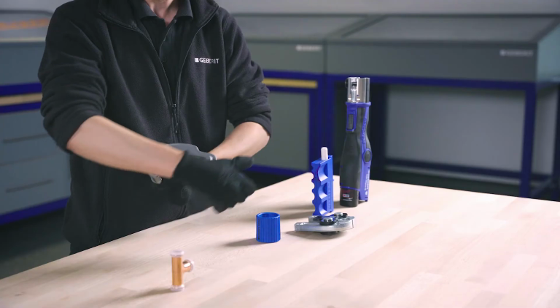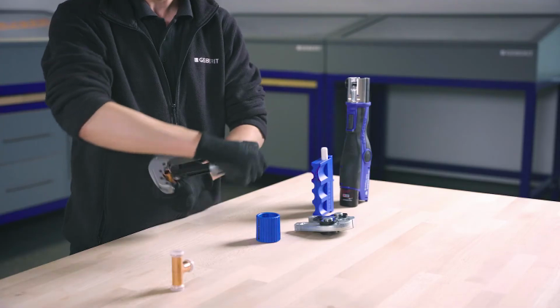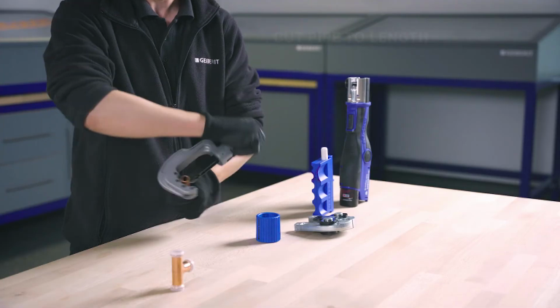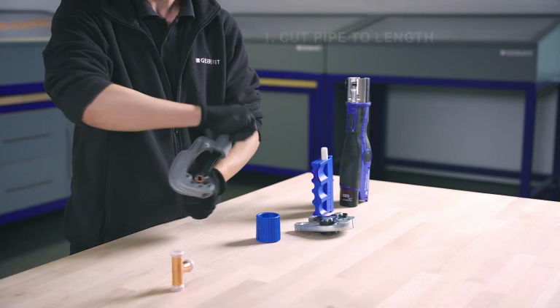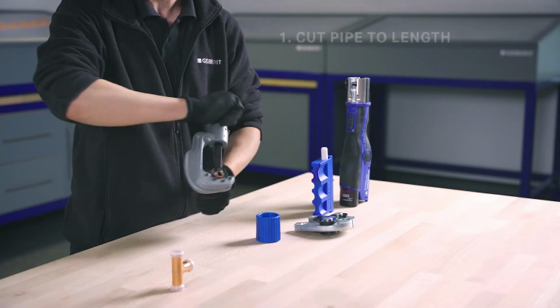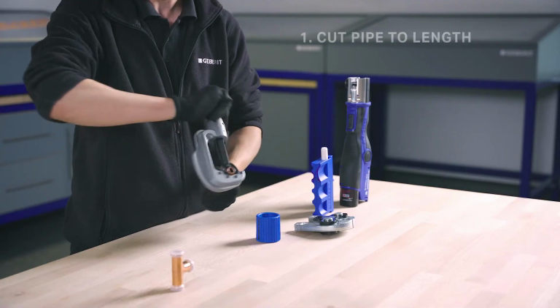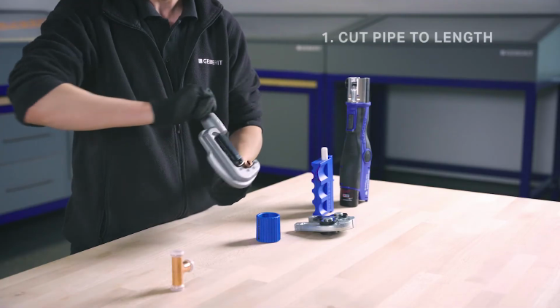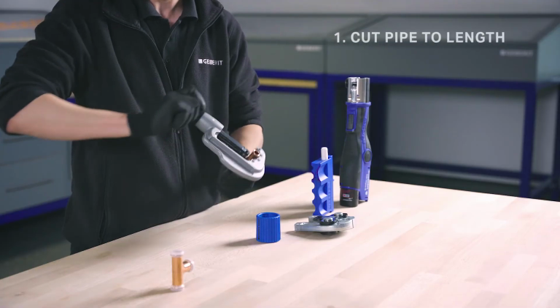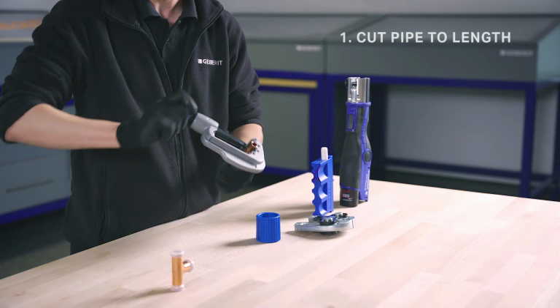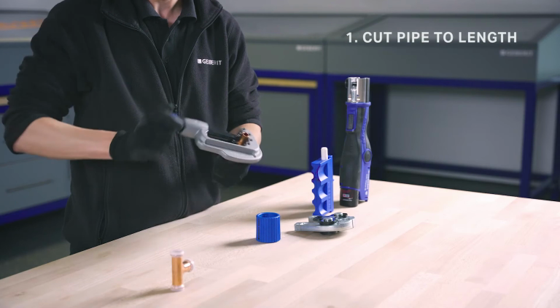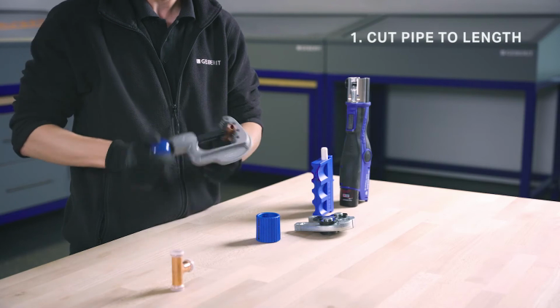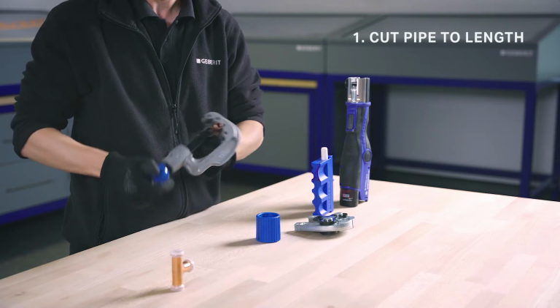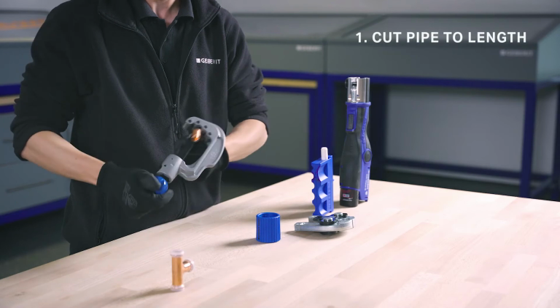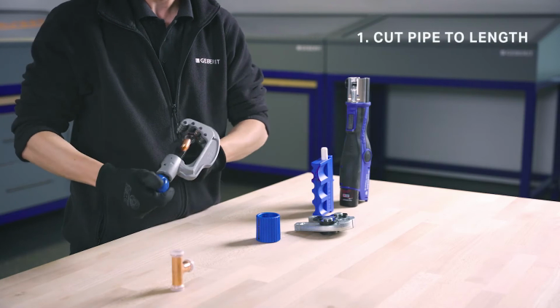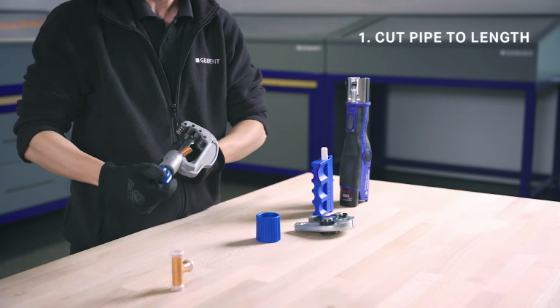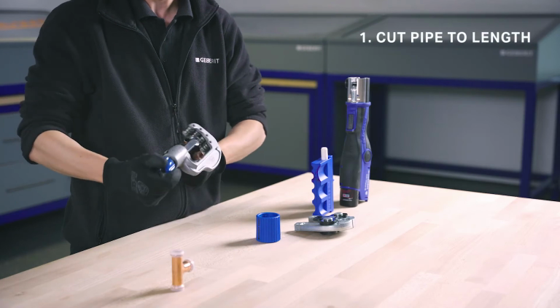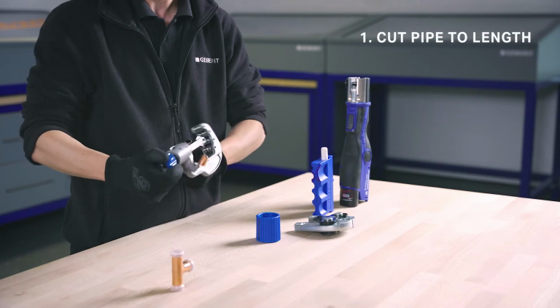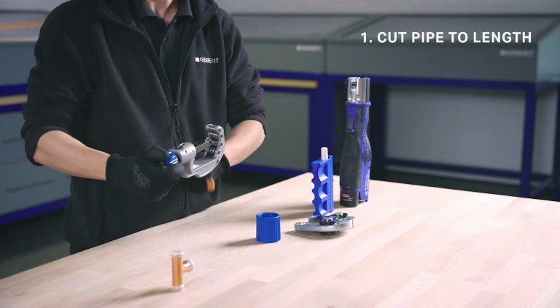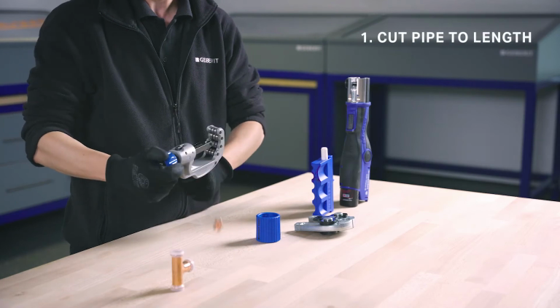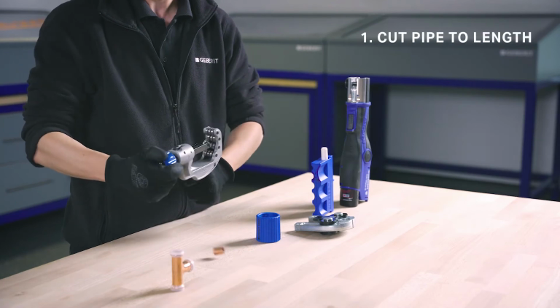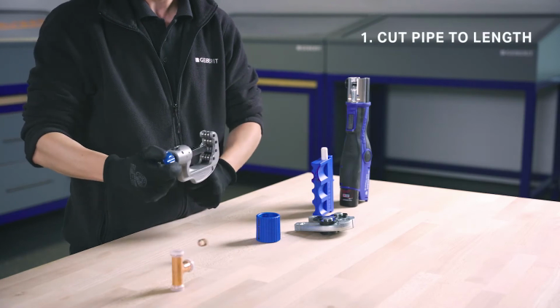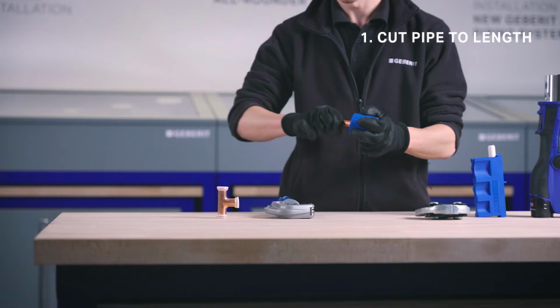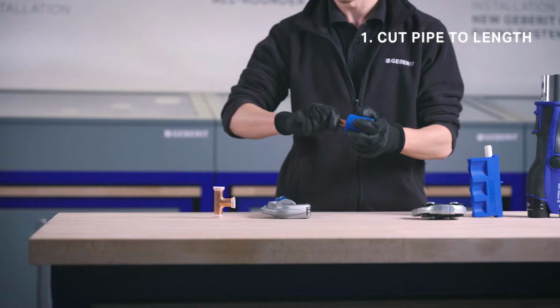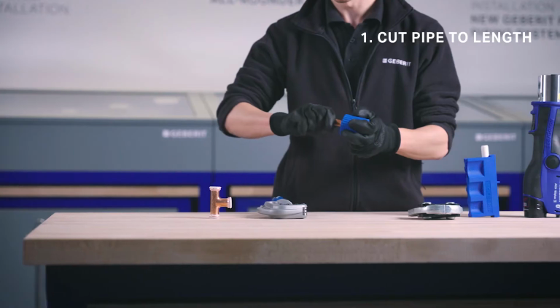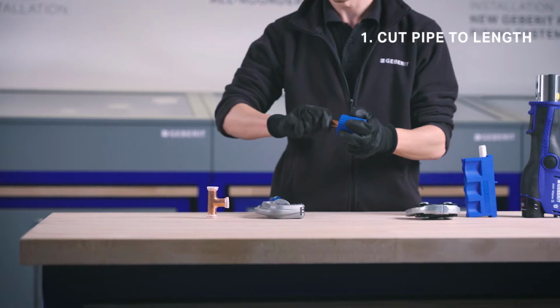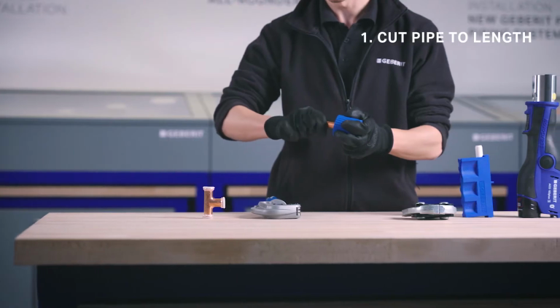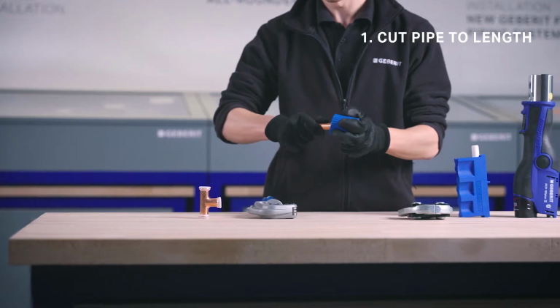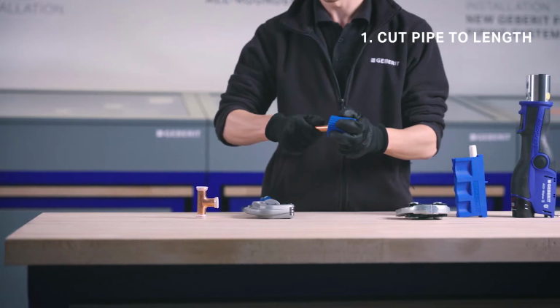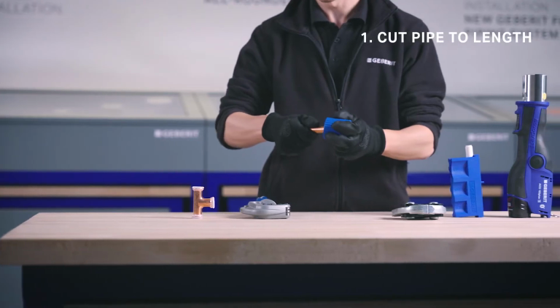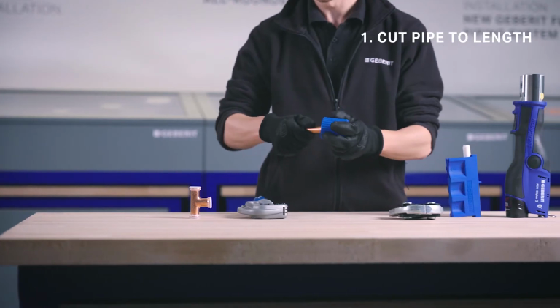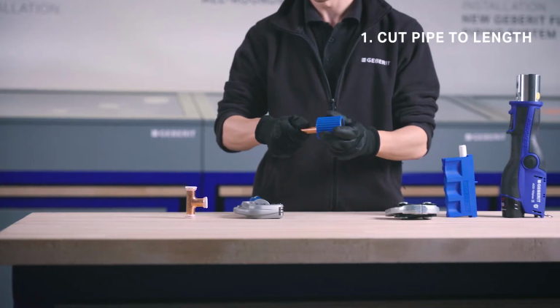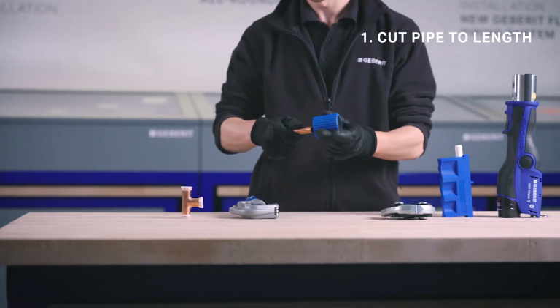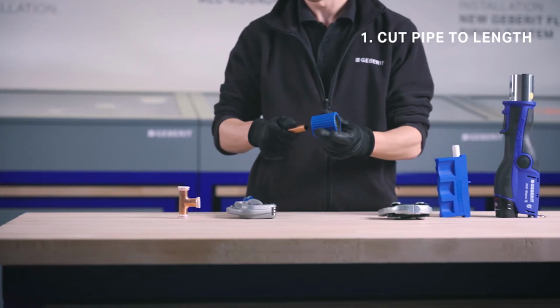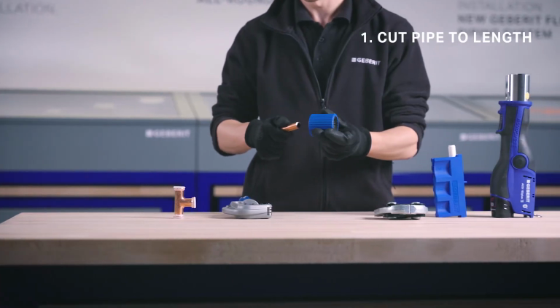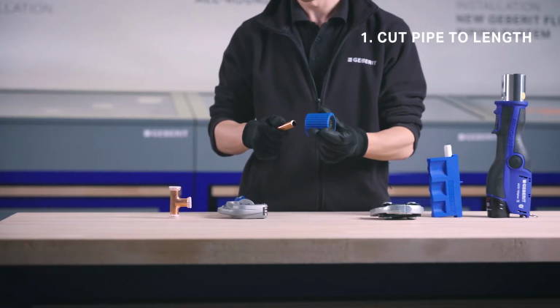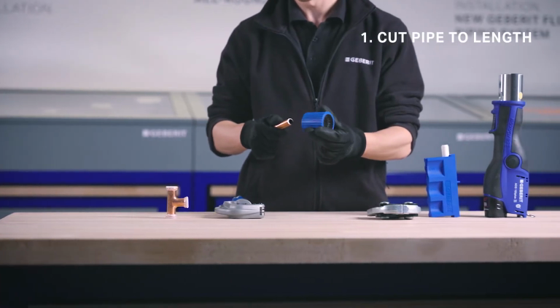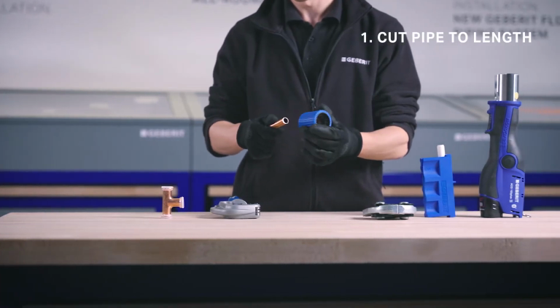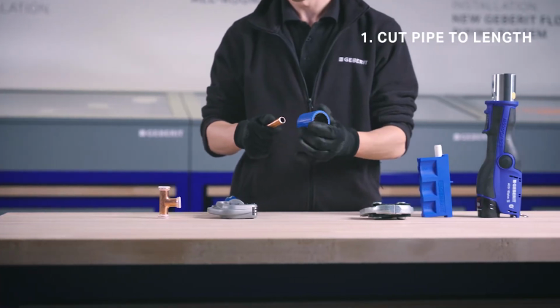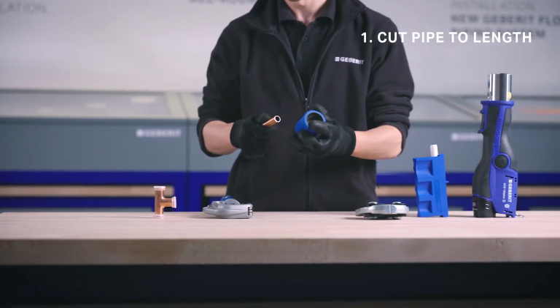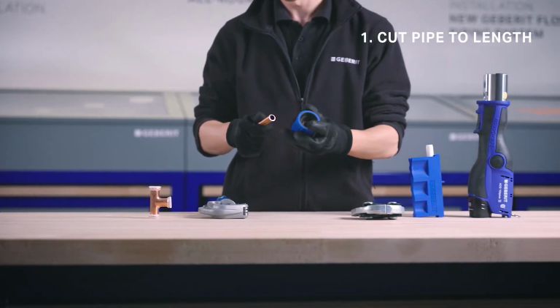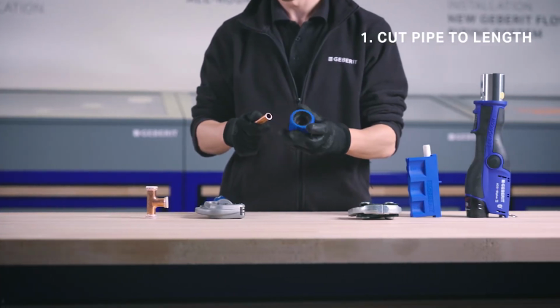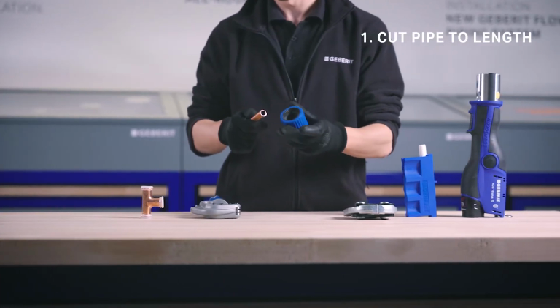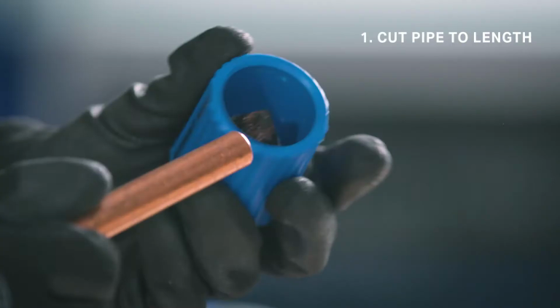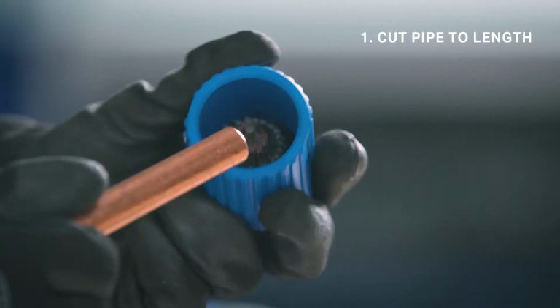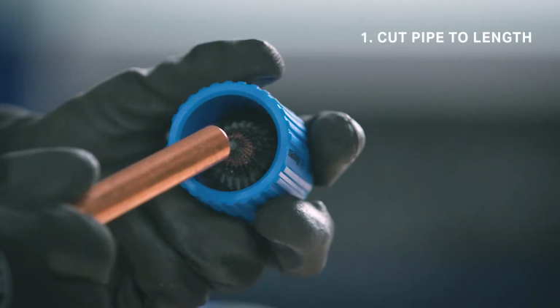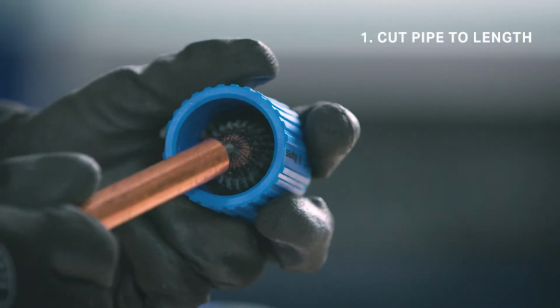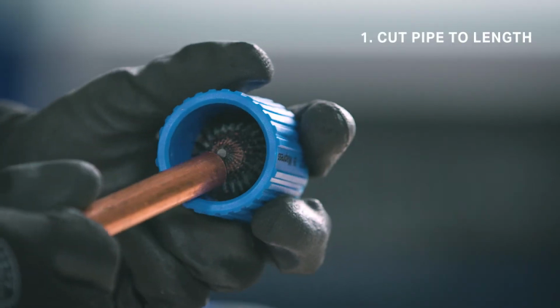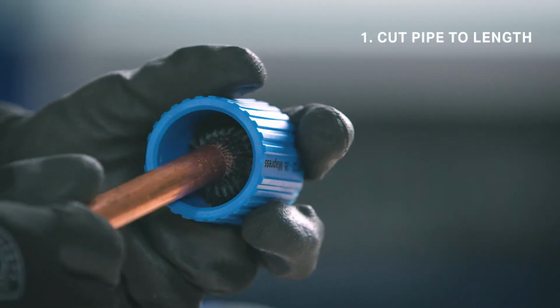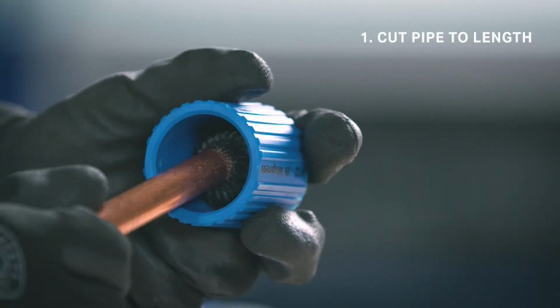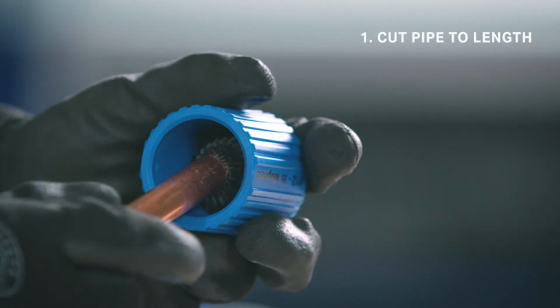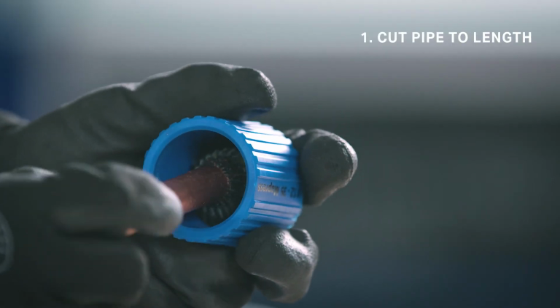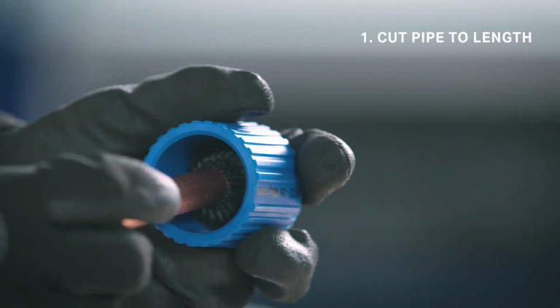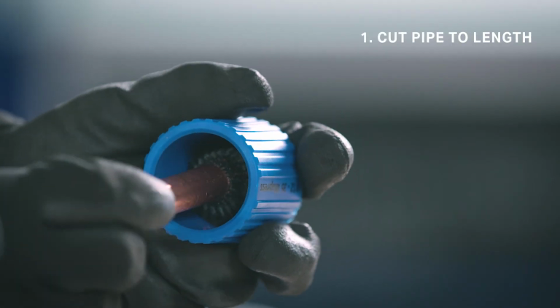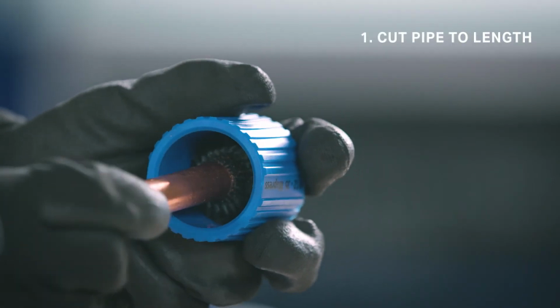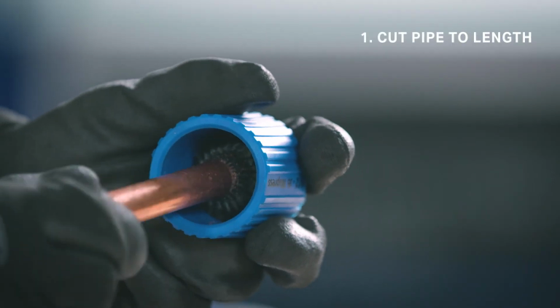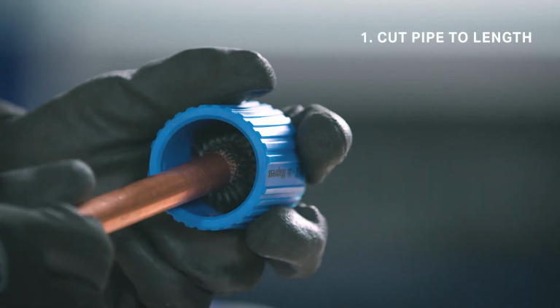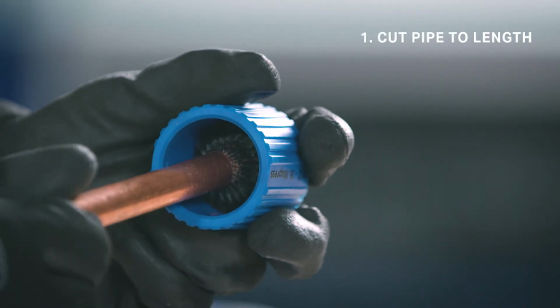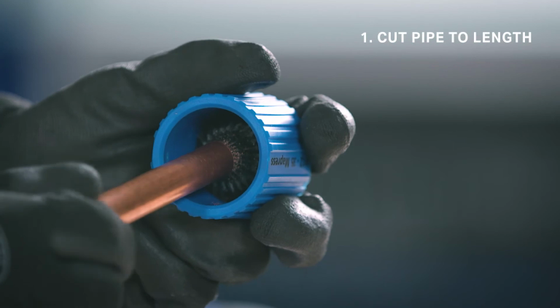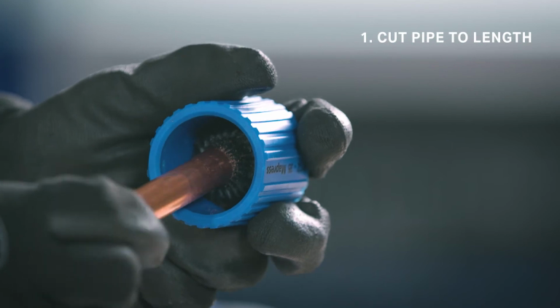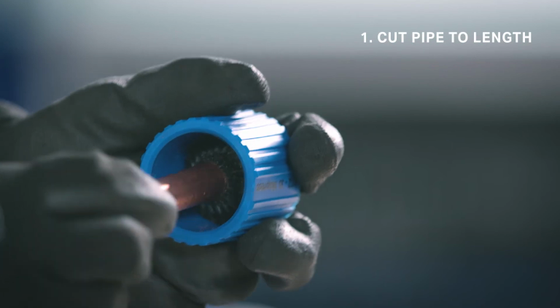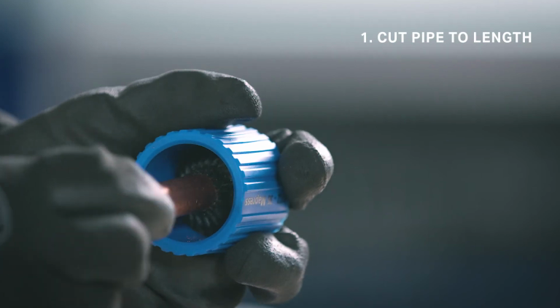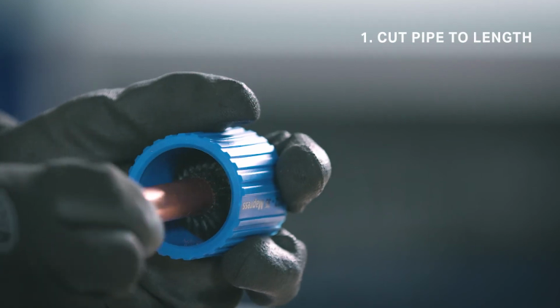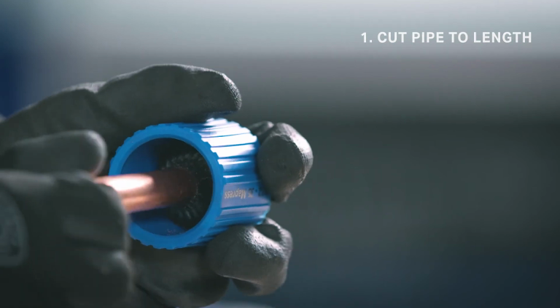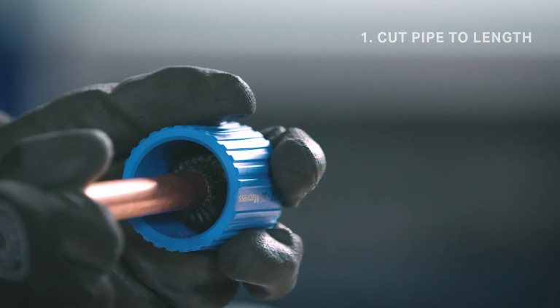Simply cut the pipe to length and deburr inside and out so as not to damage the seal ring, and clean the swarf from the pipe end.